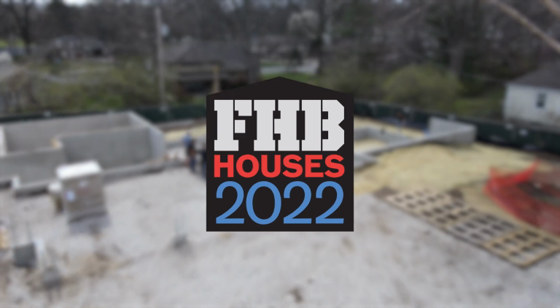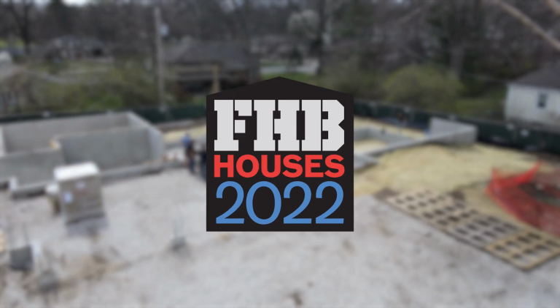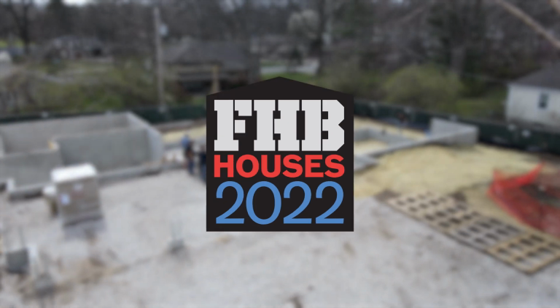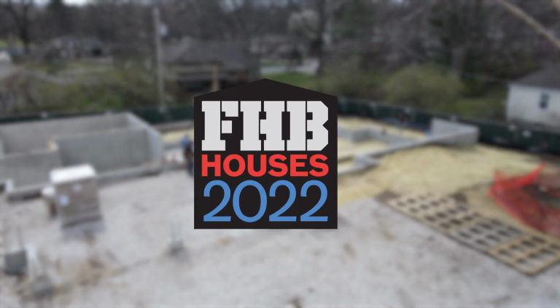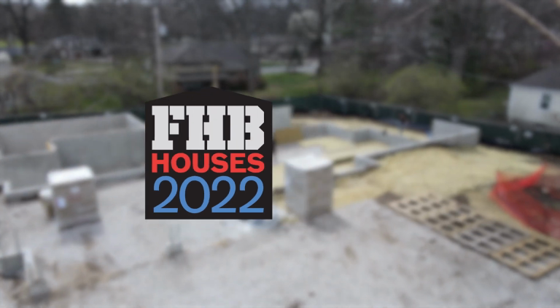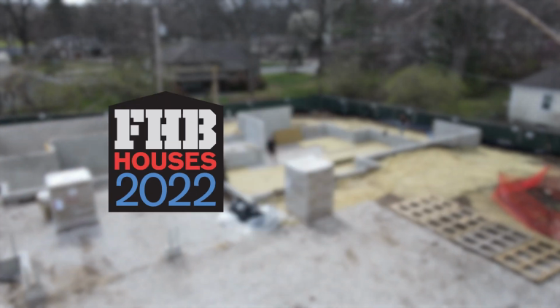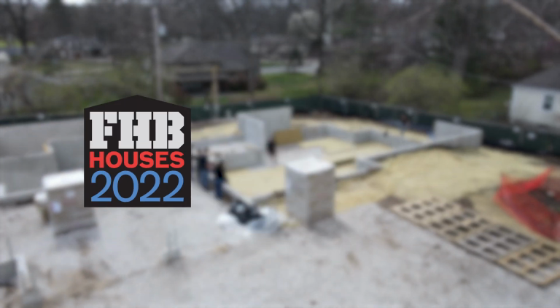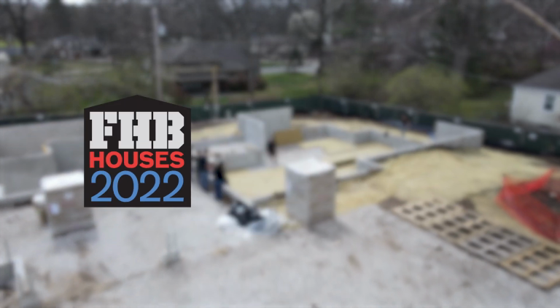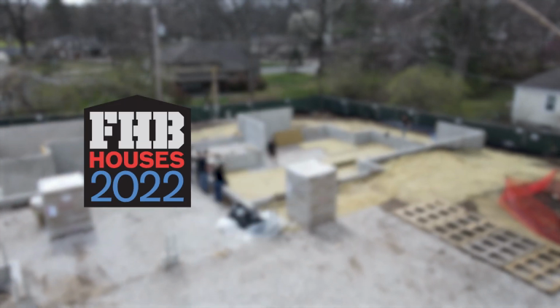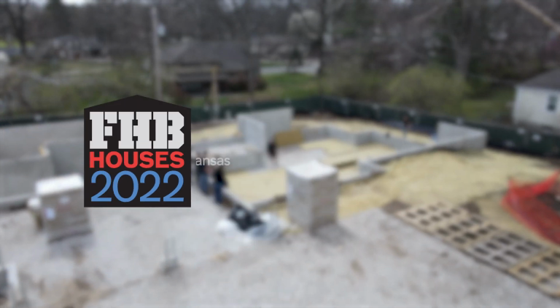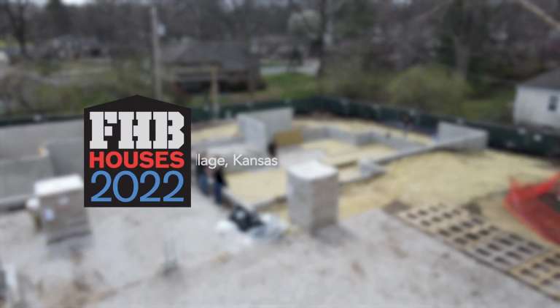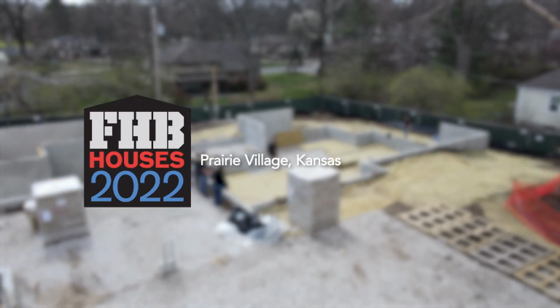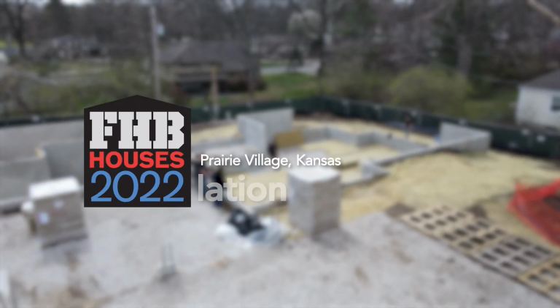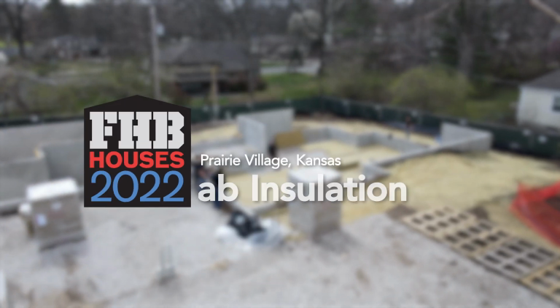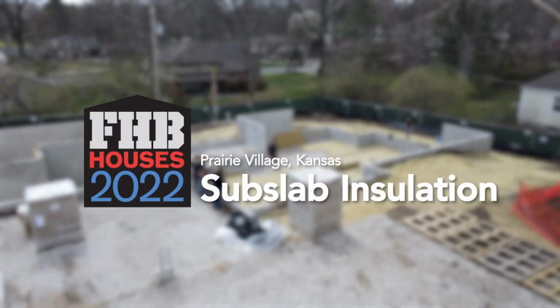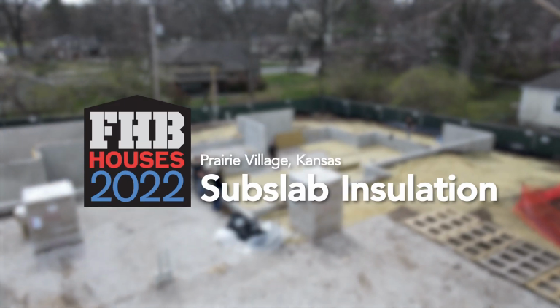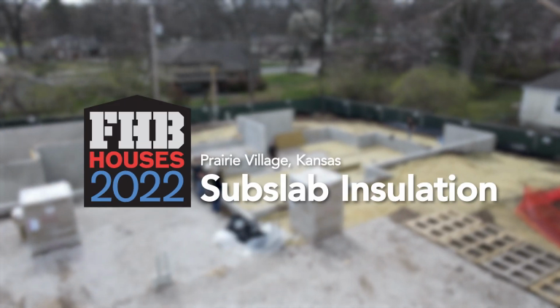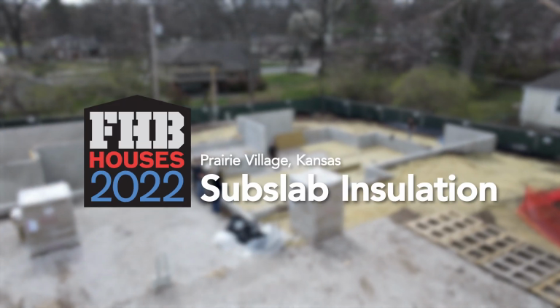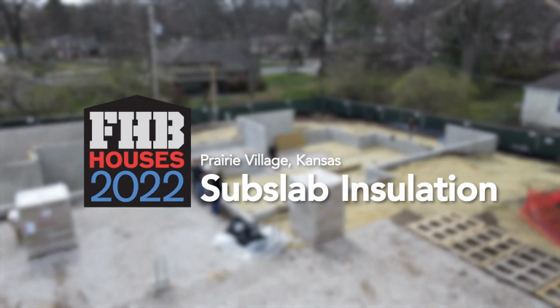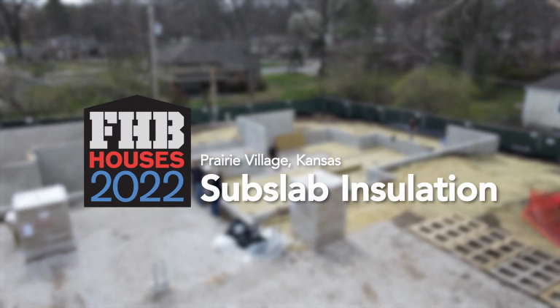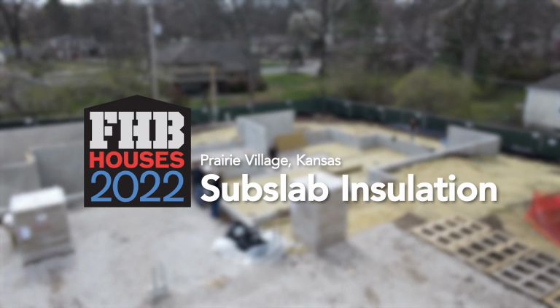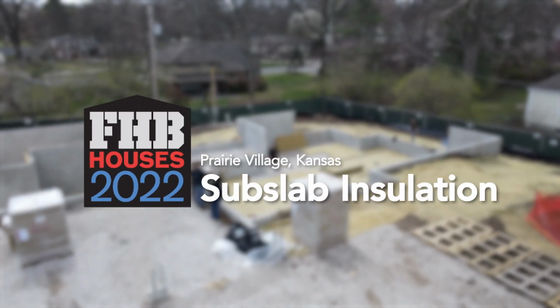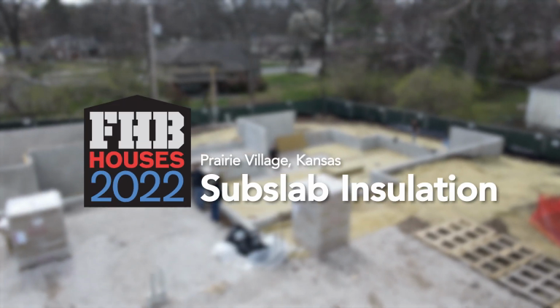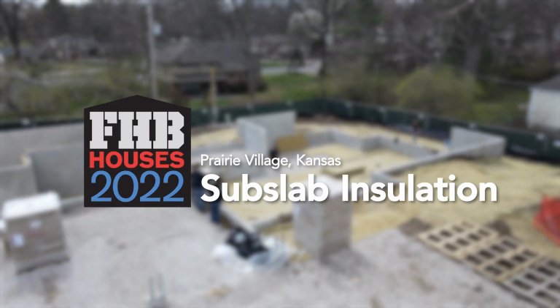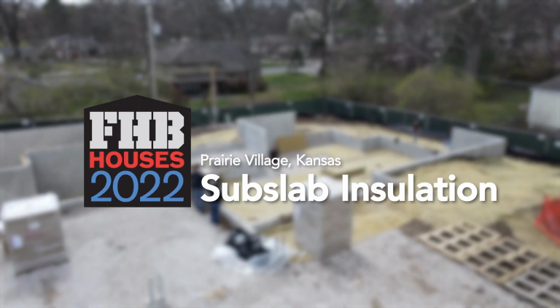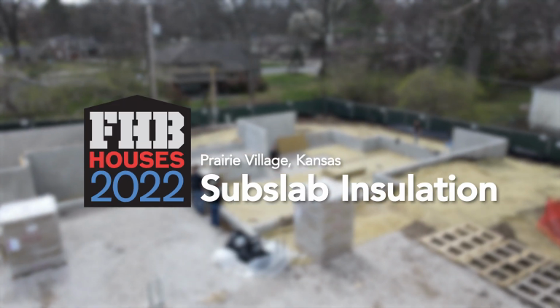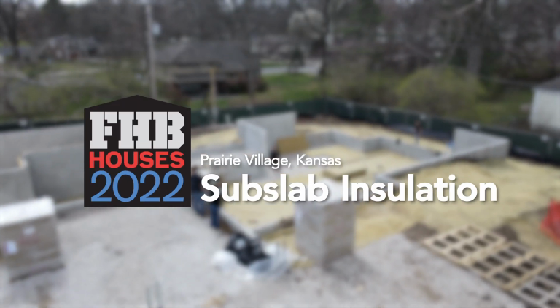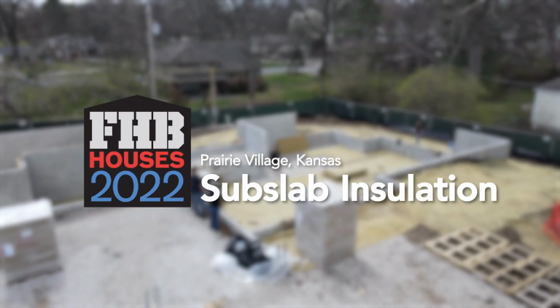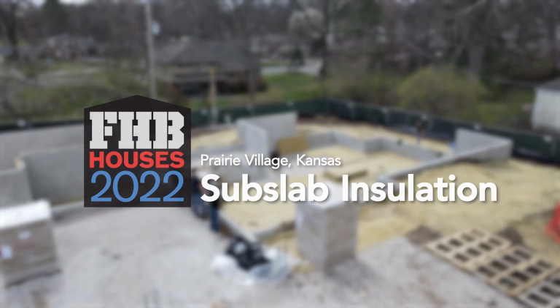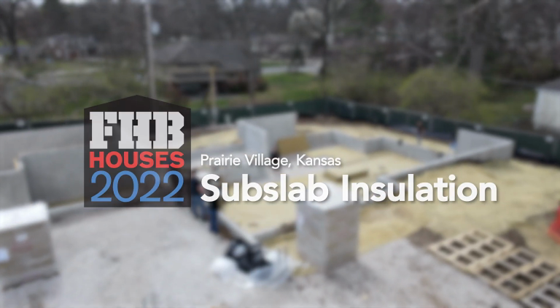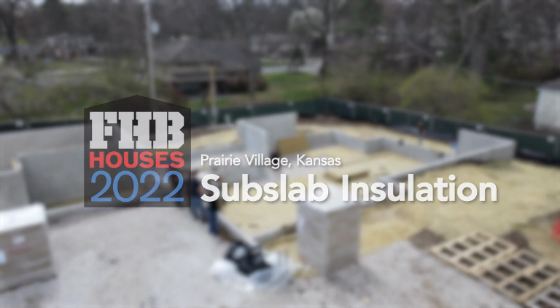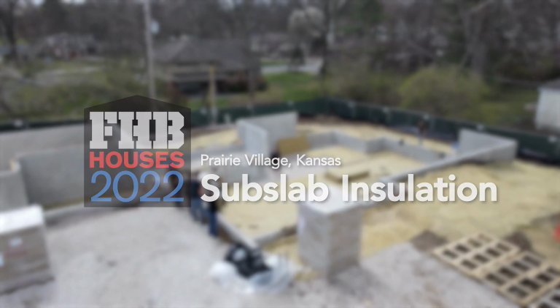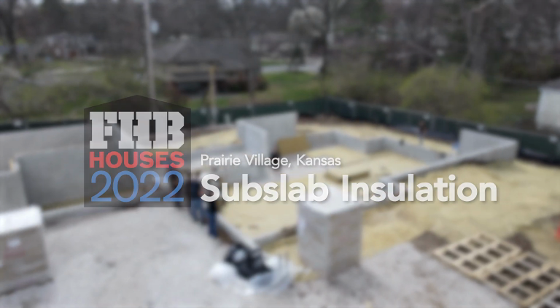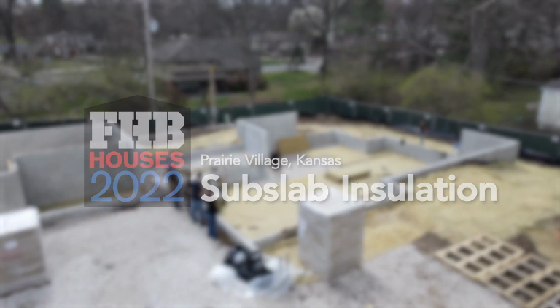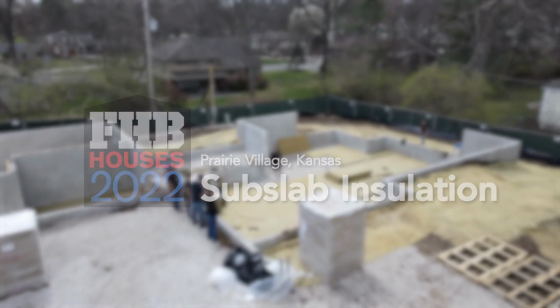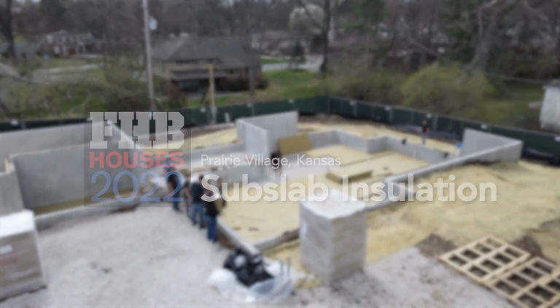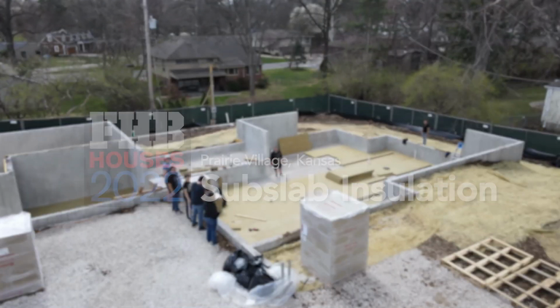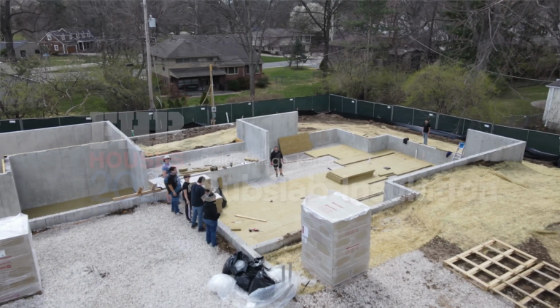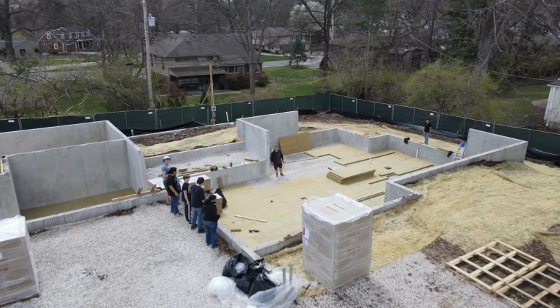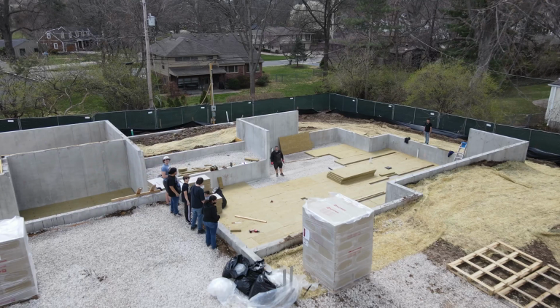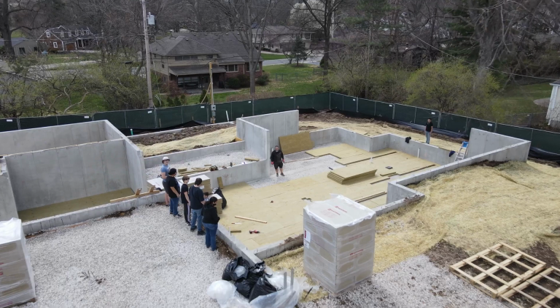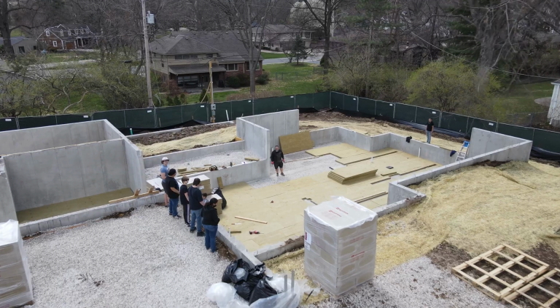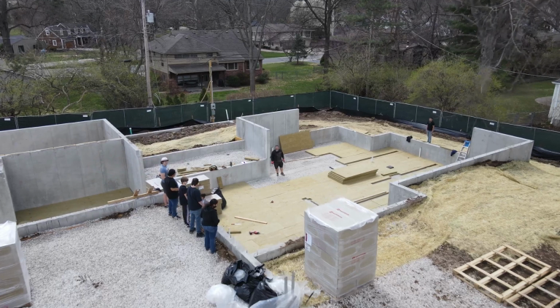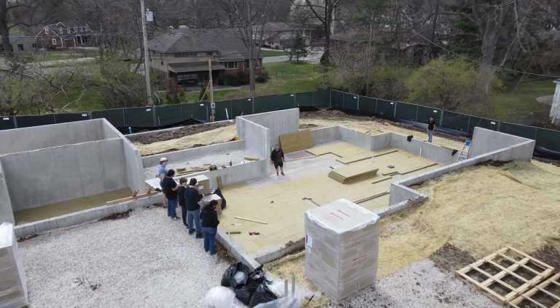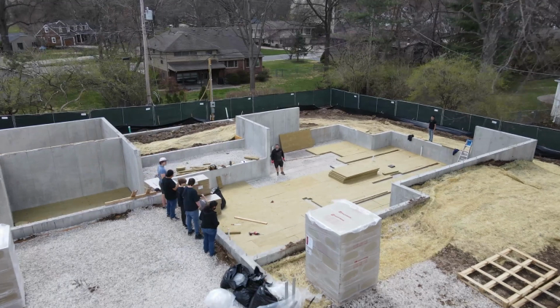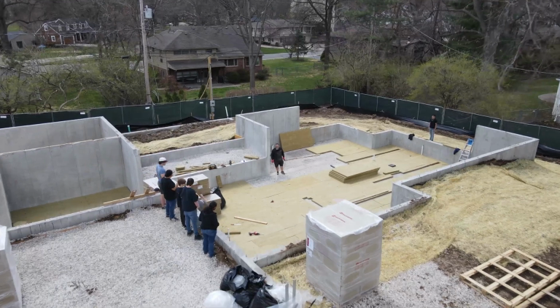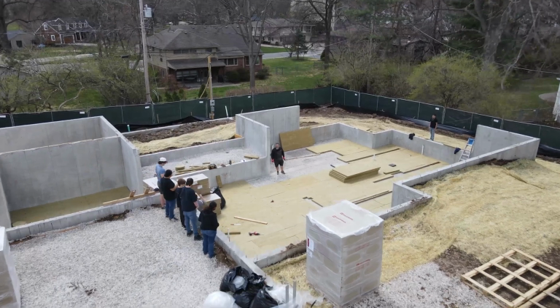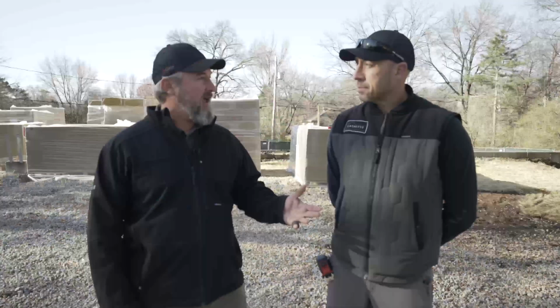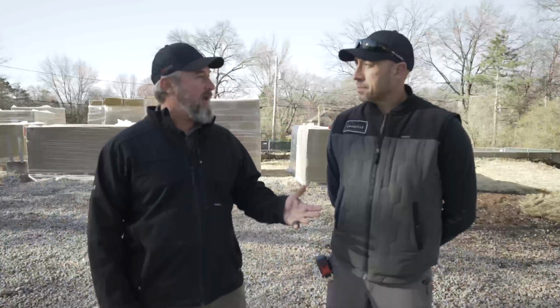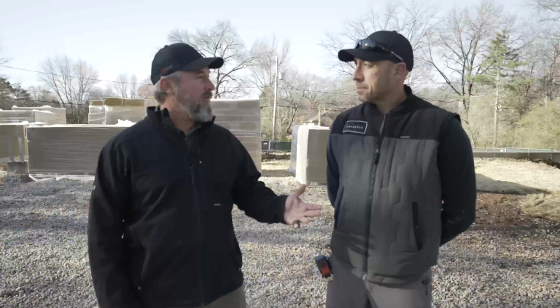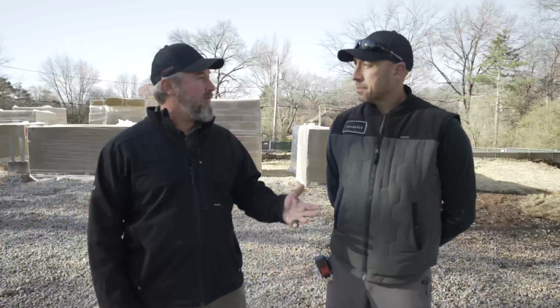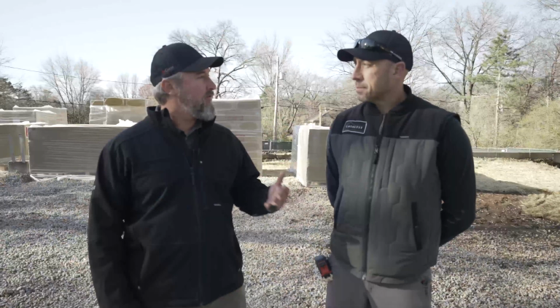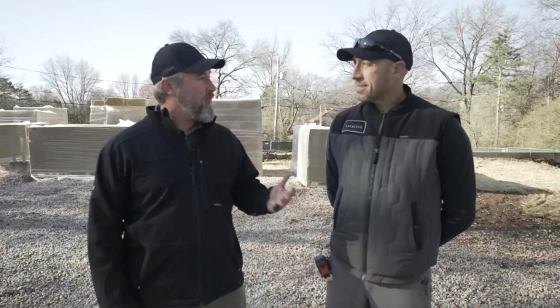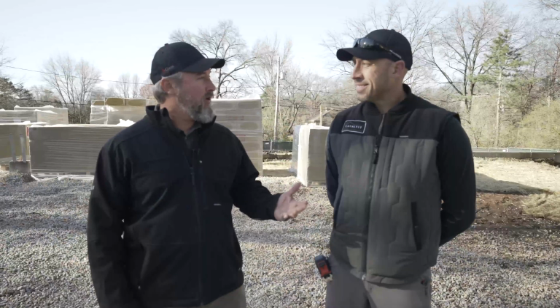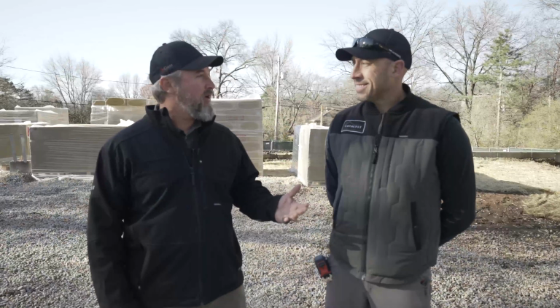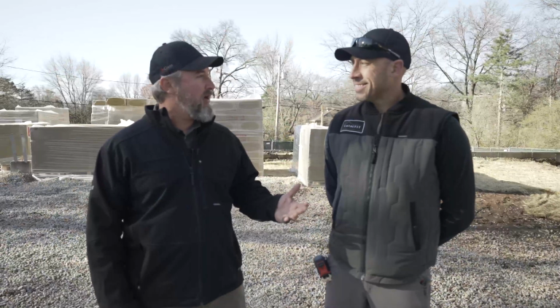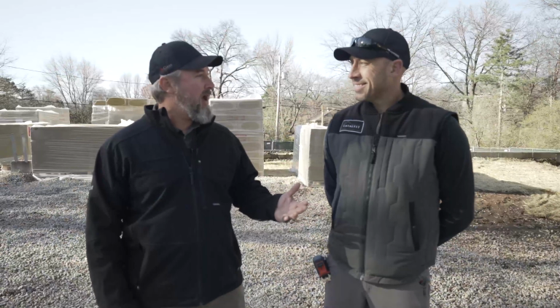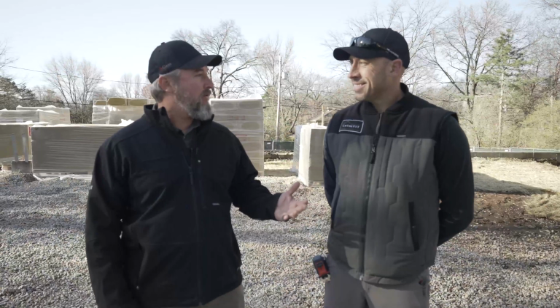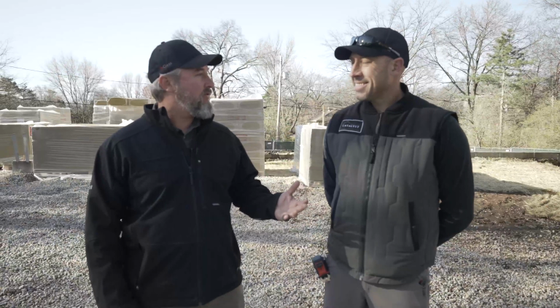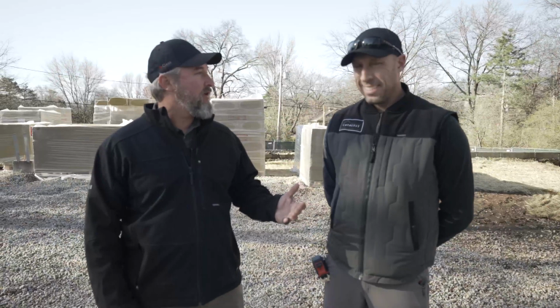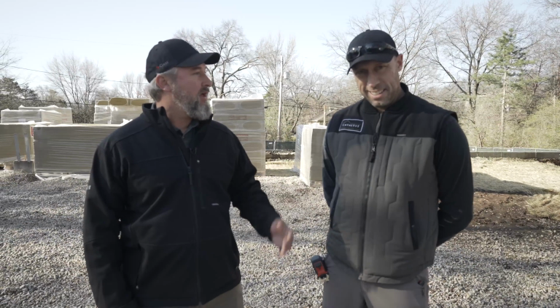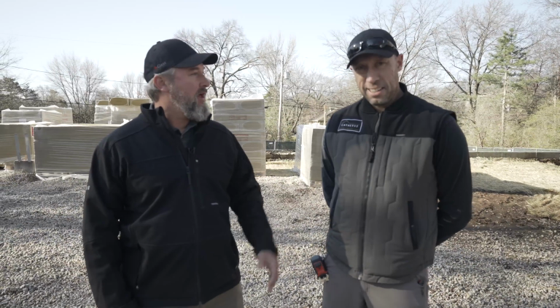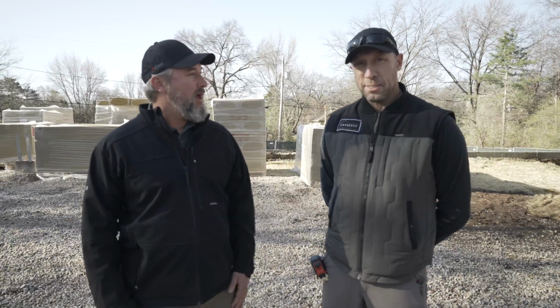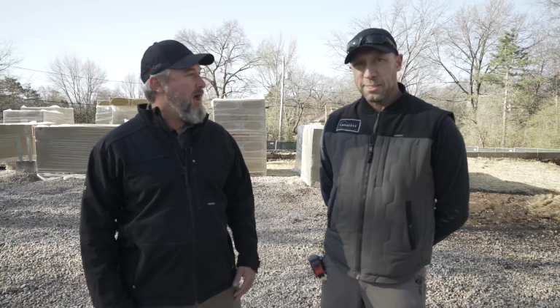Hey, welcome back to the Fine Home Building House 2022 here in Prairie Village, Kansas, with the Catalyst. Pretty good house. Yes, sir.